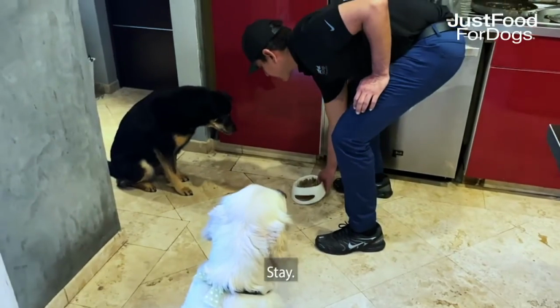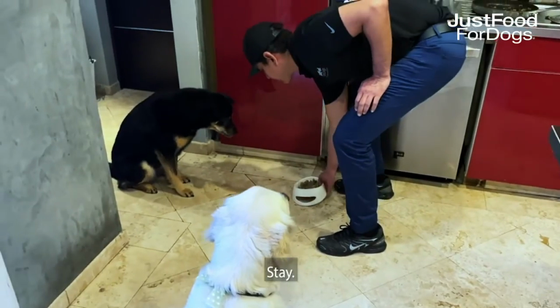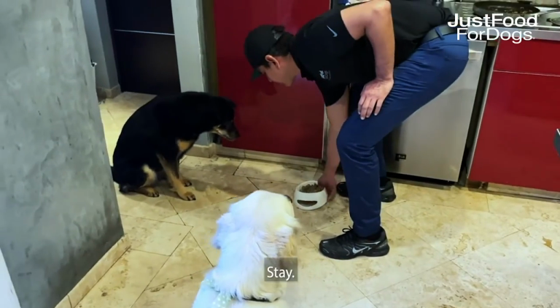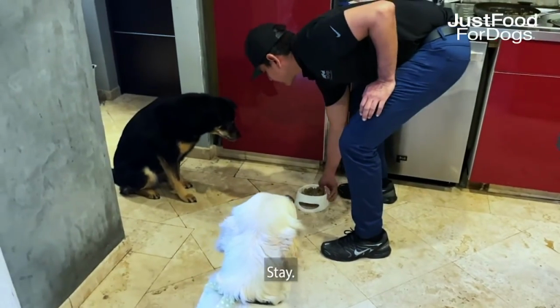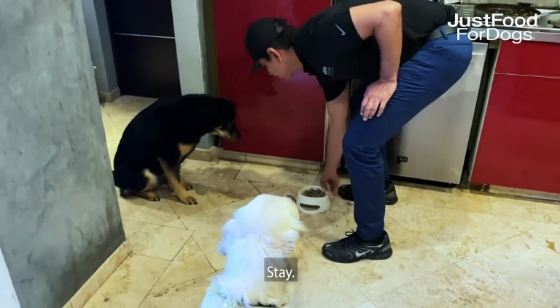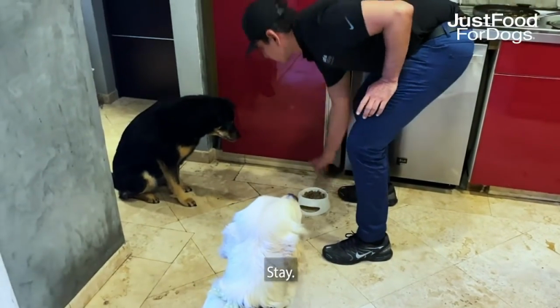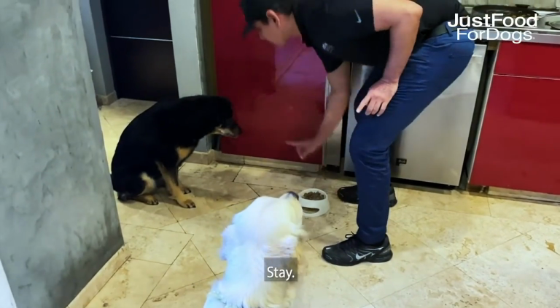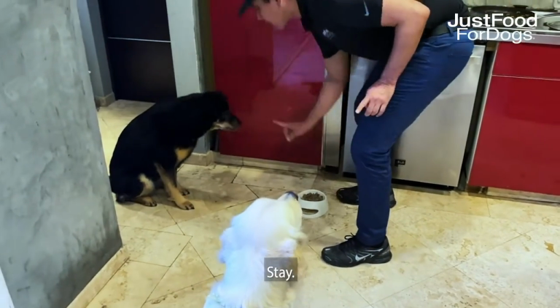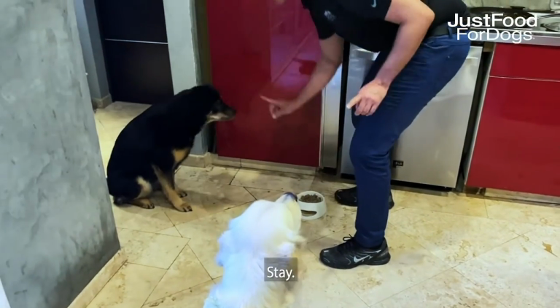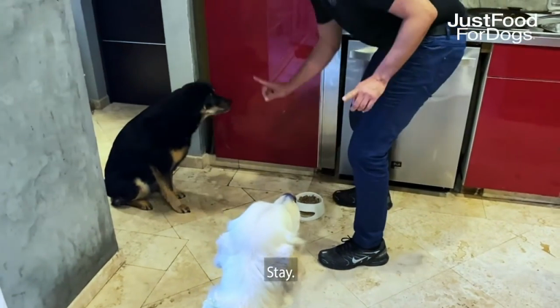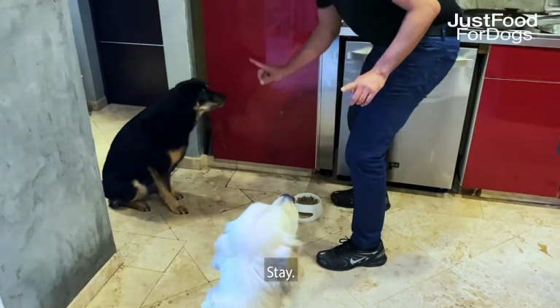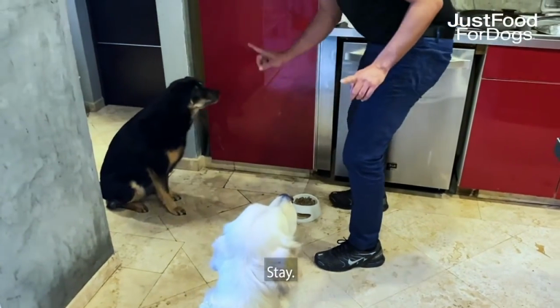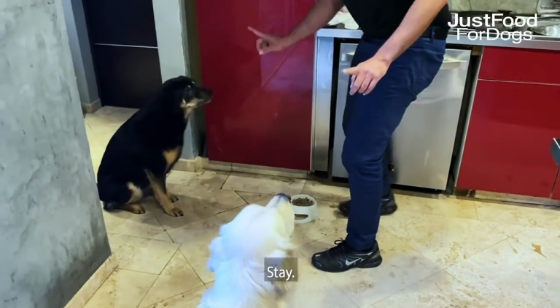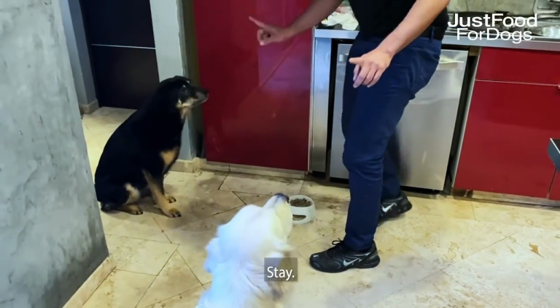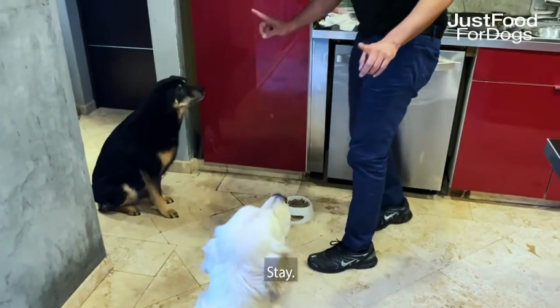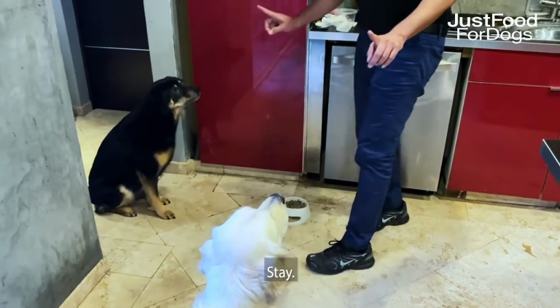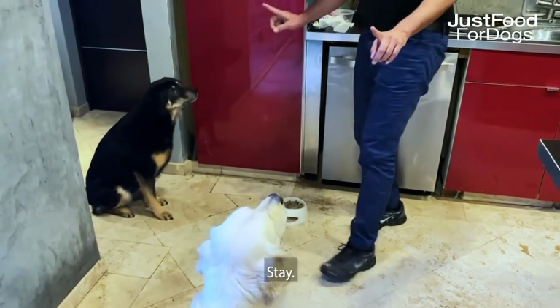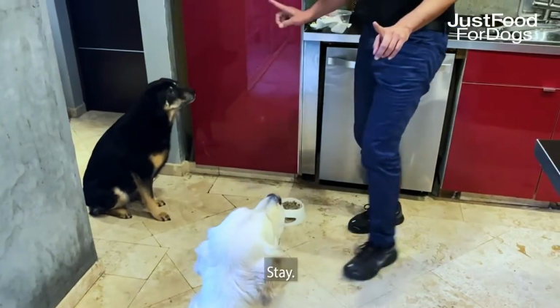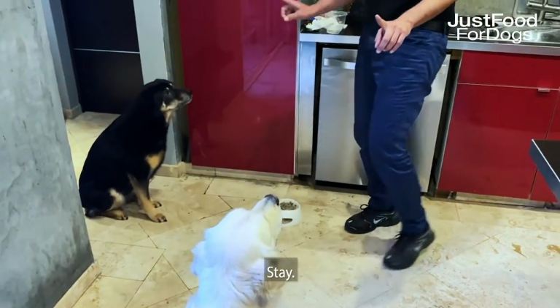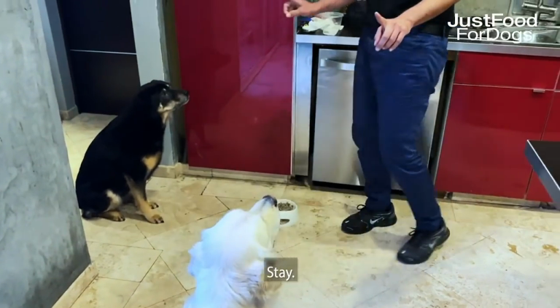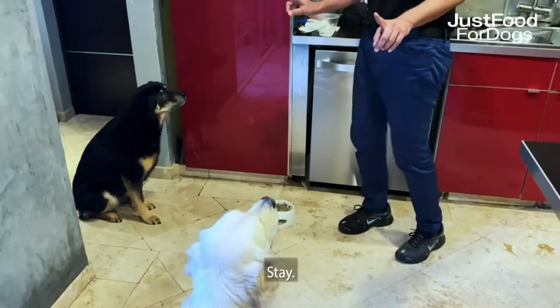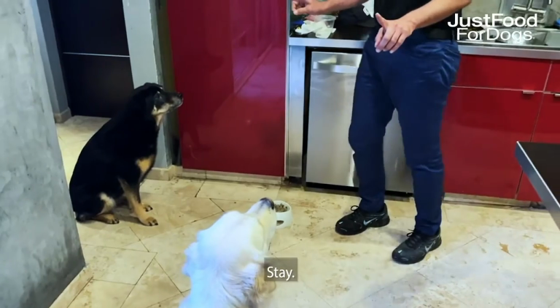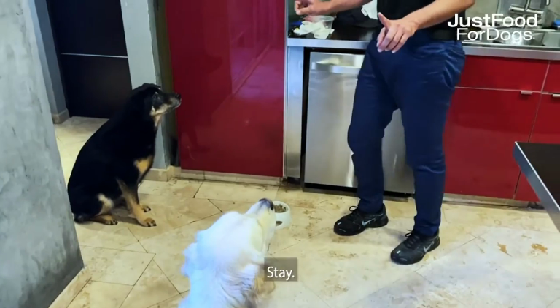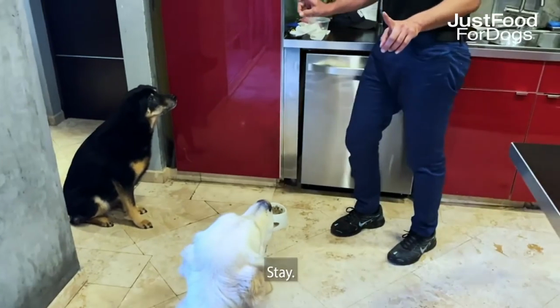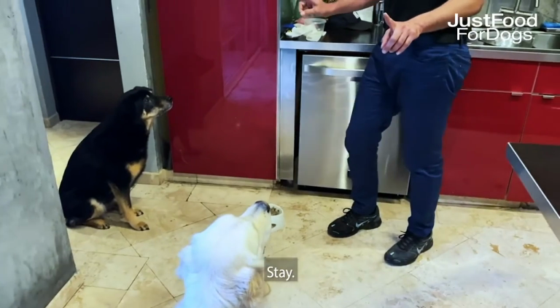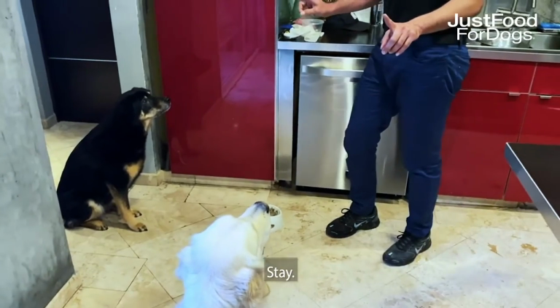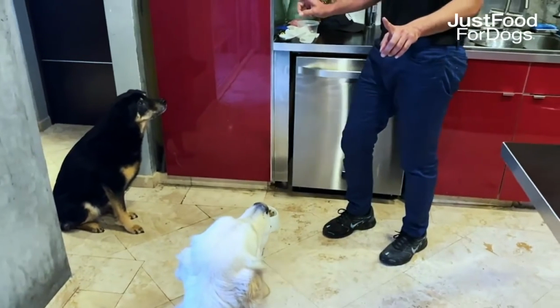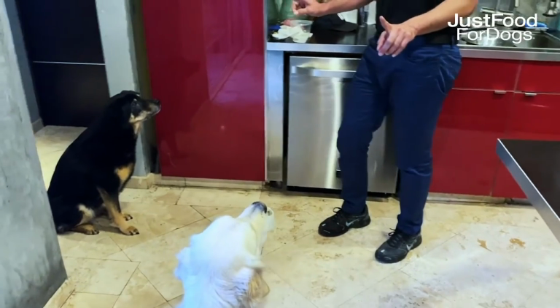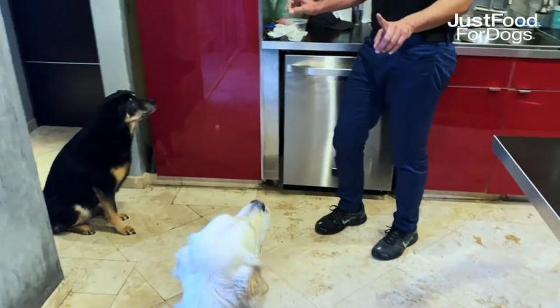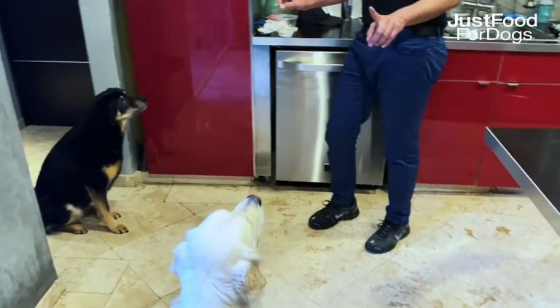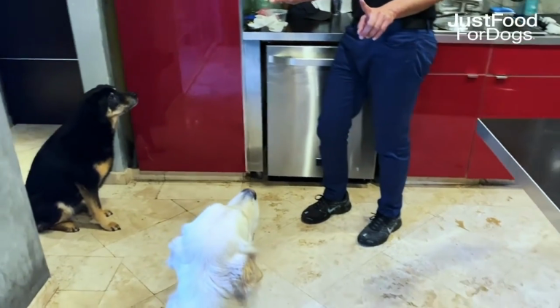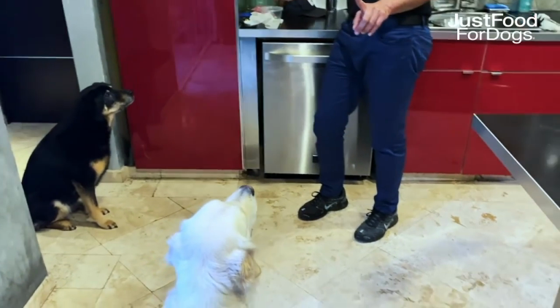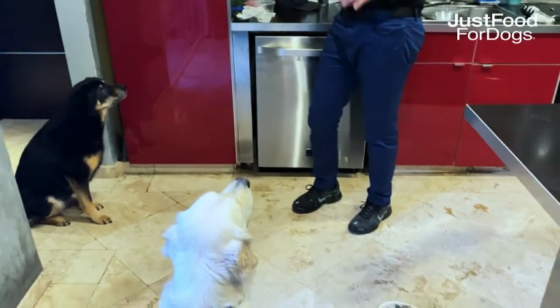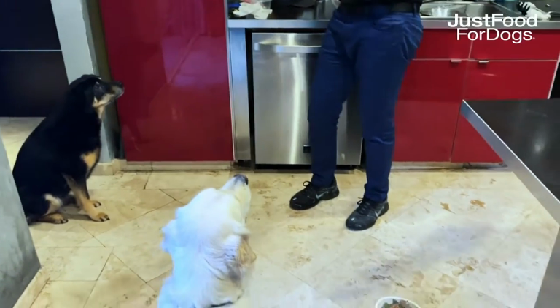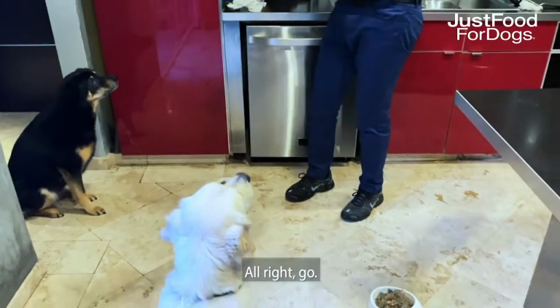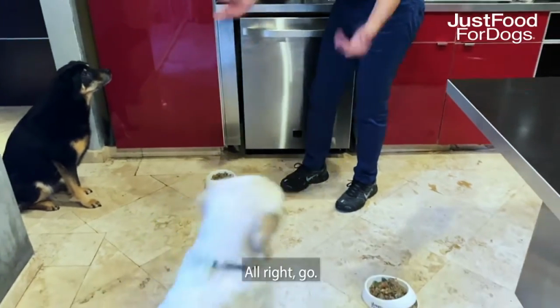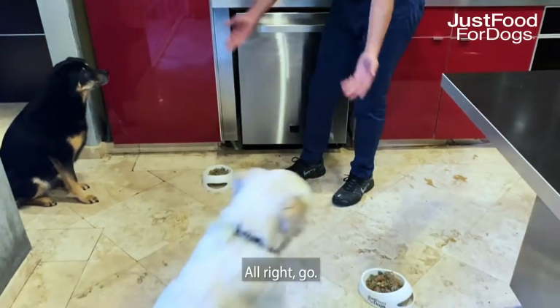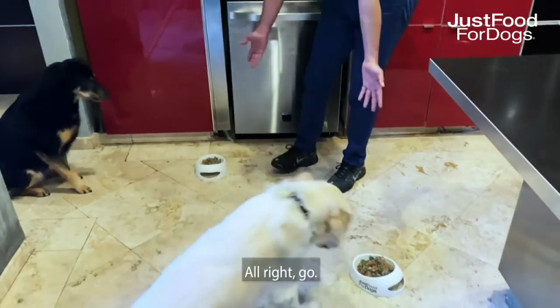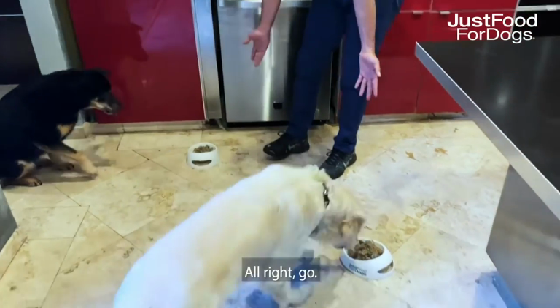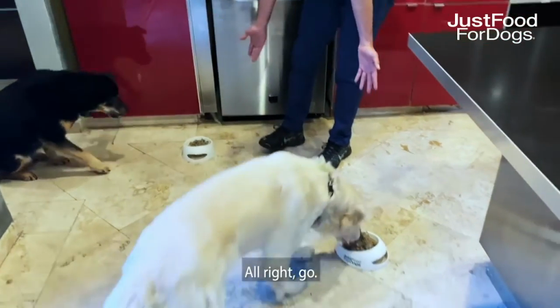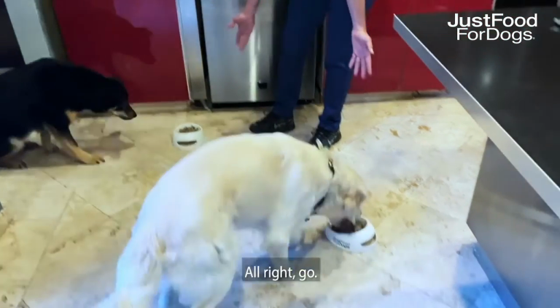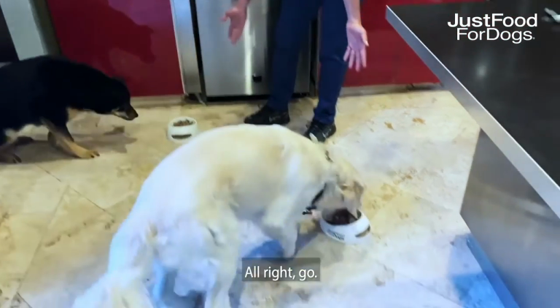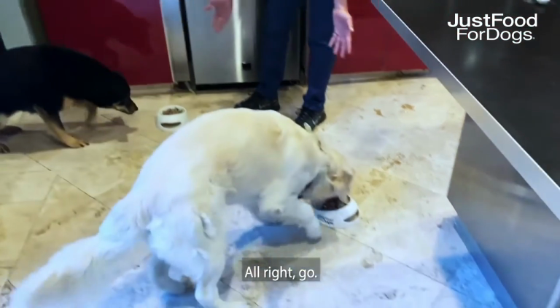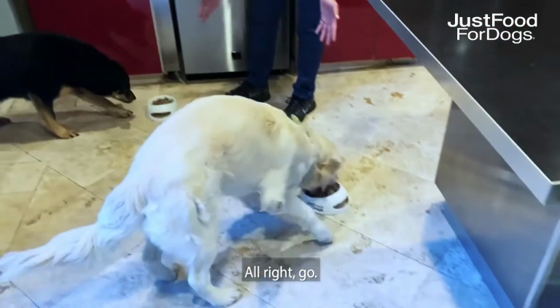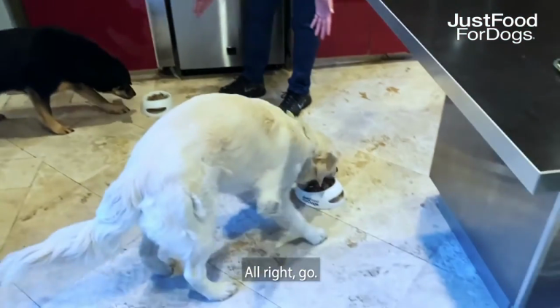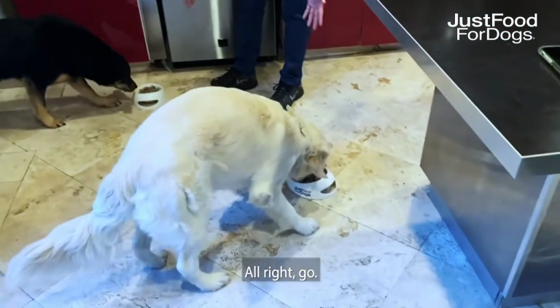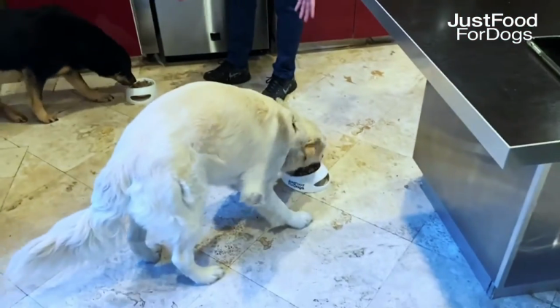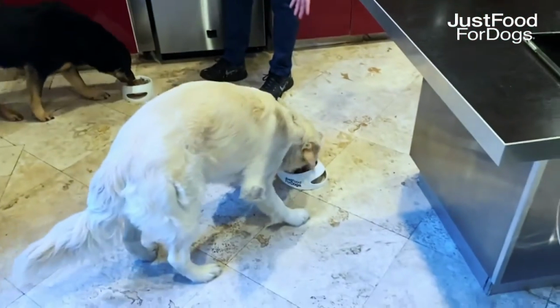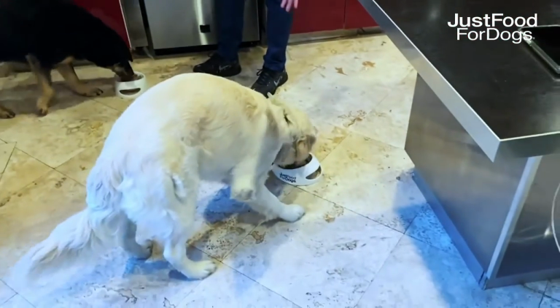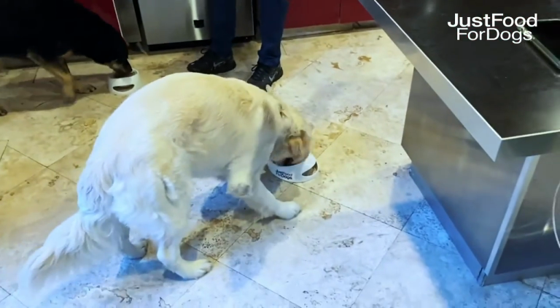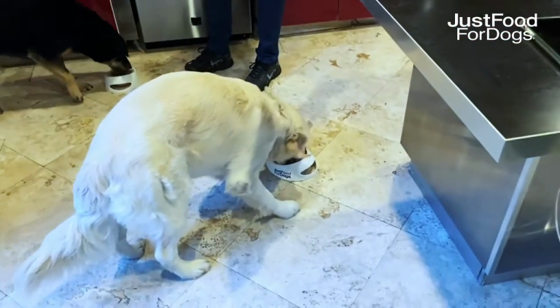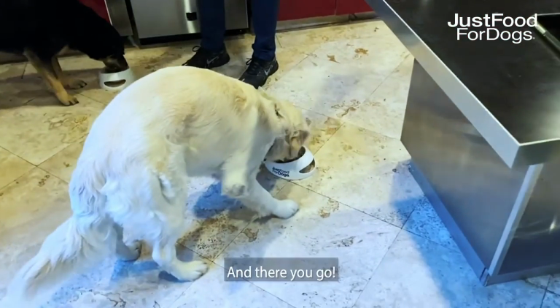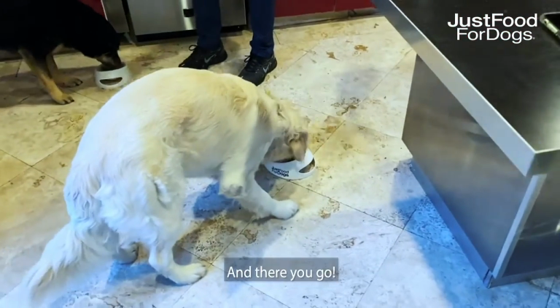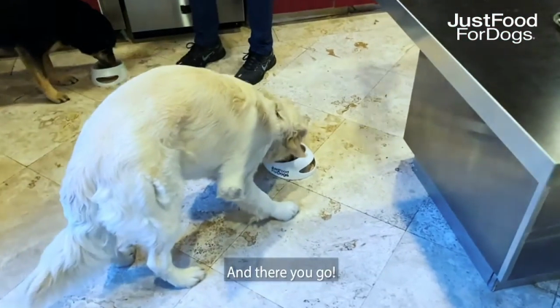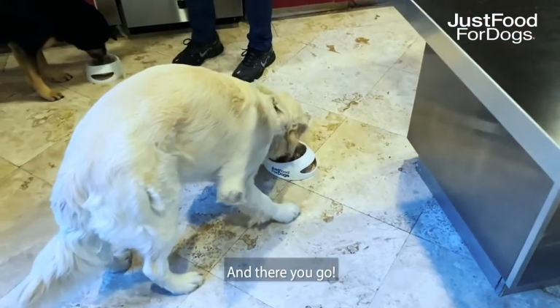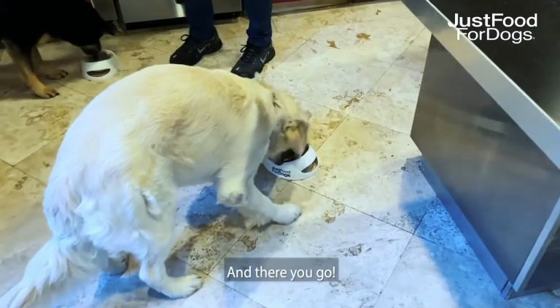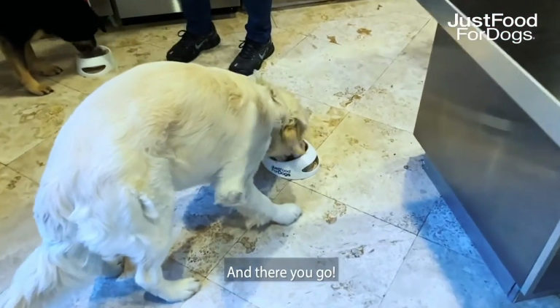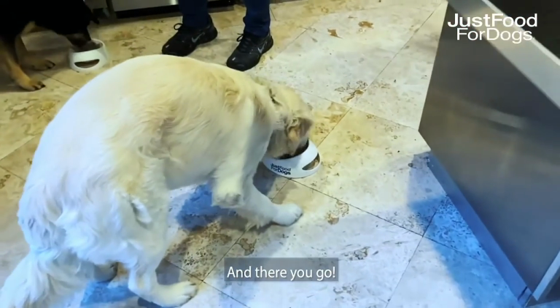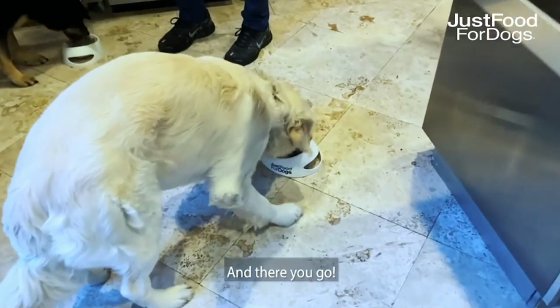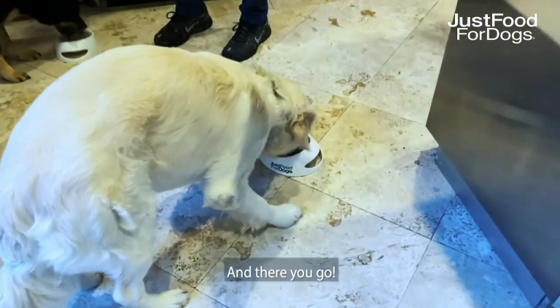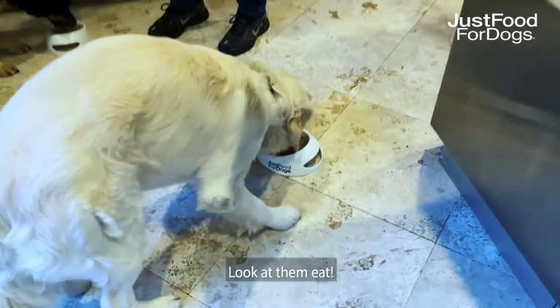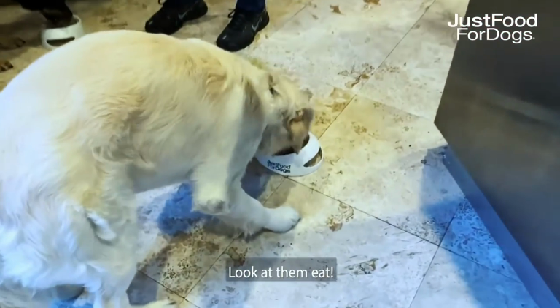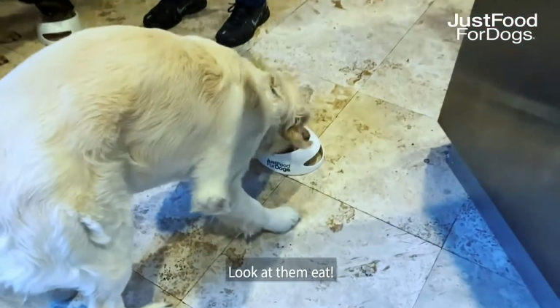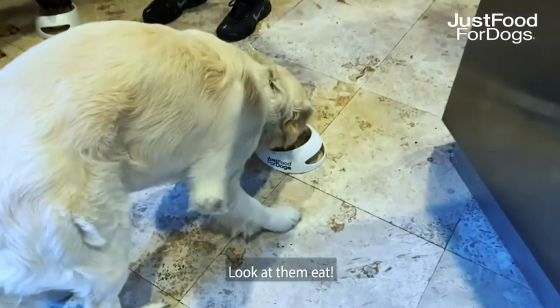Stay, stay, stay. All right, go. And there you go. Look at the meat.